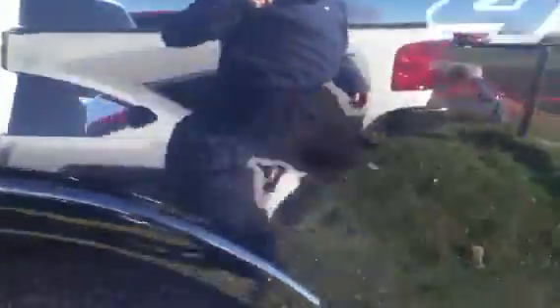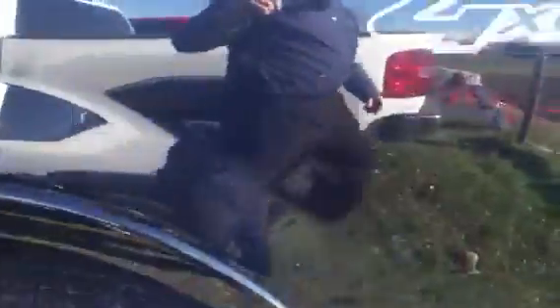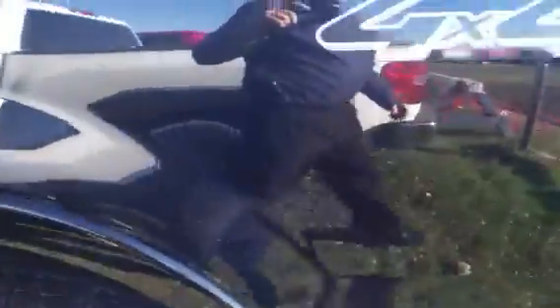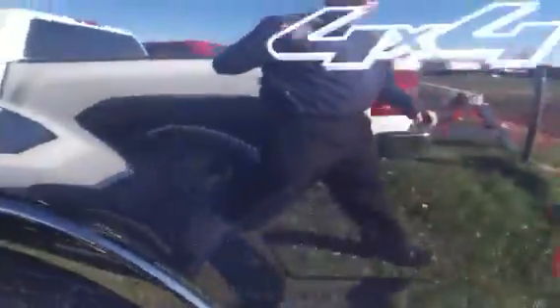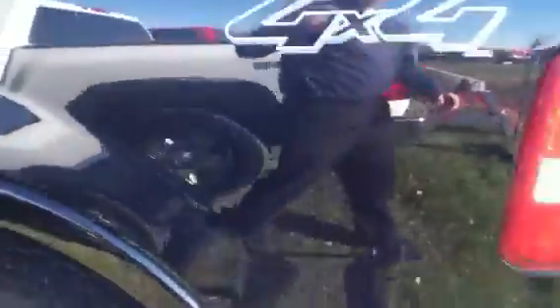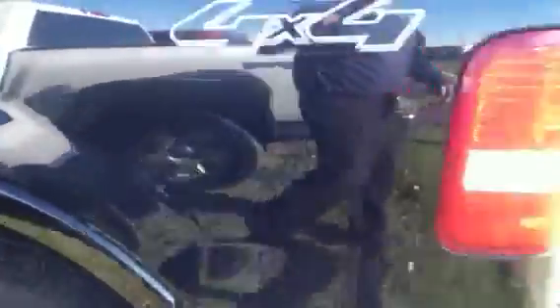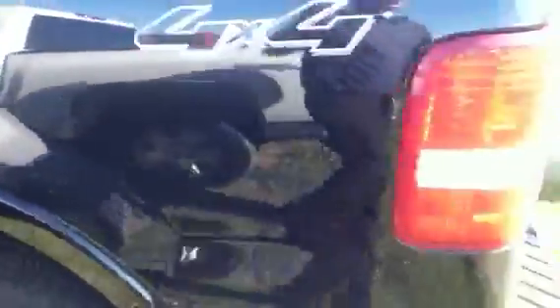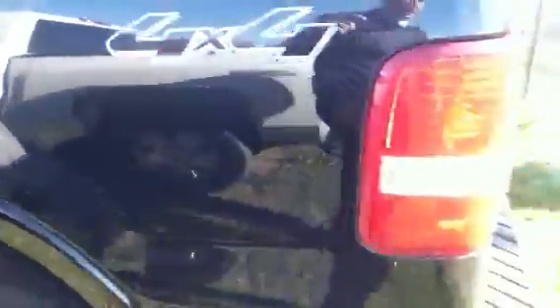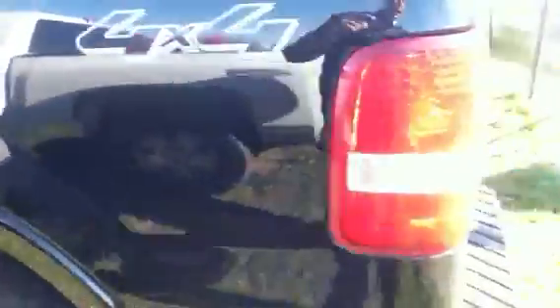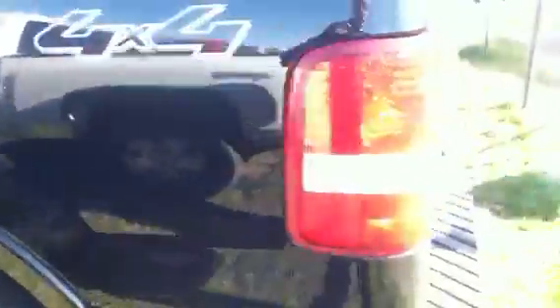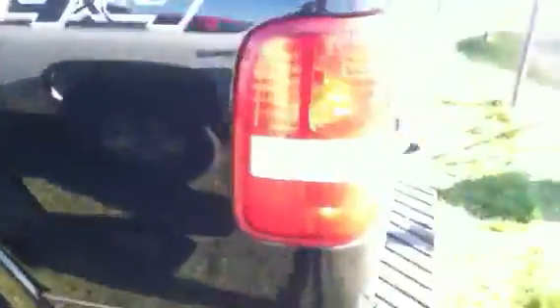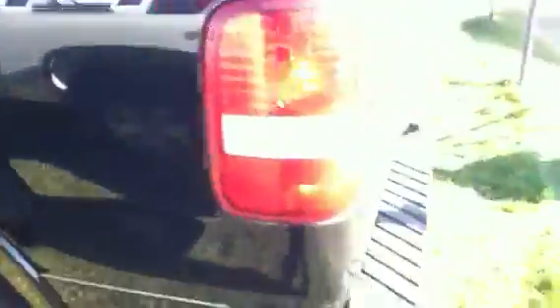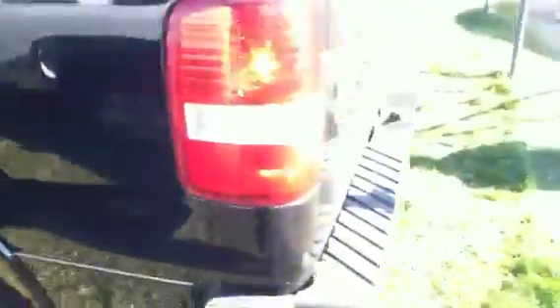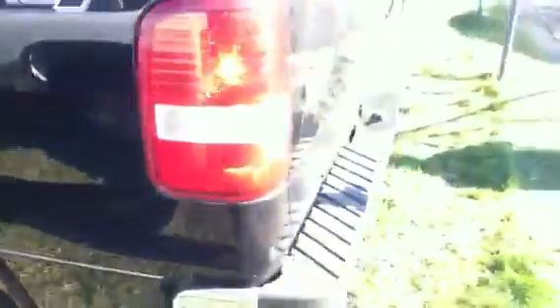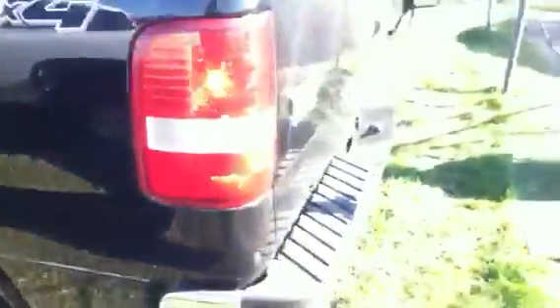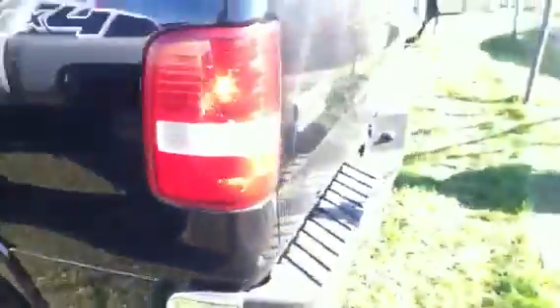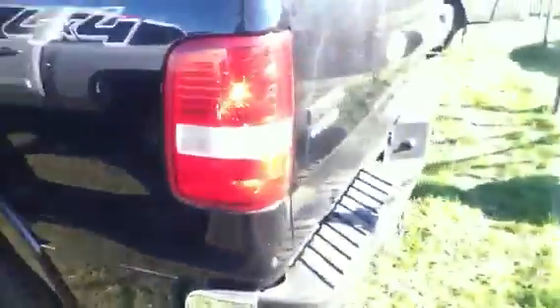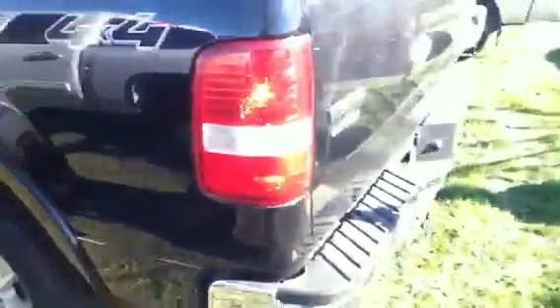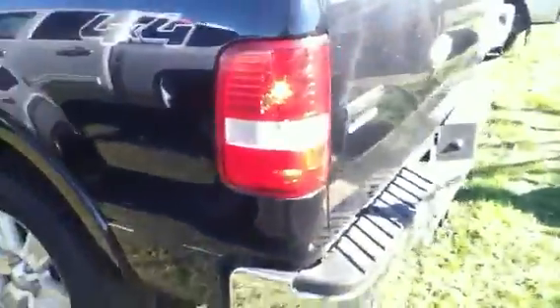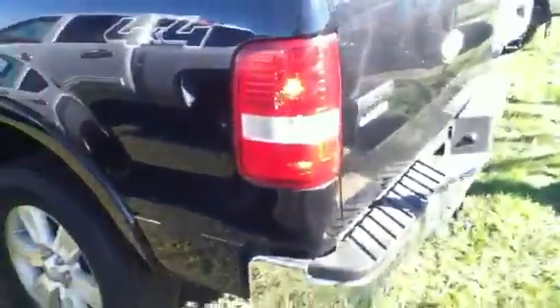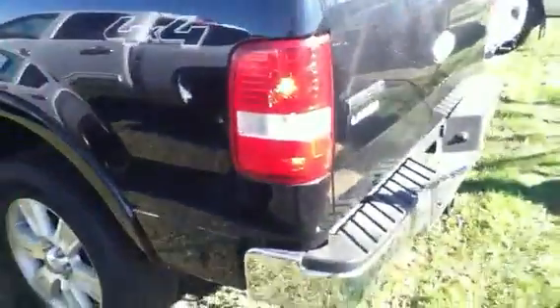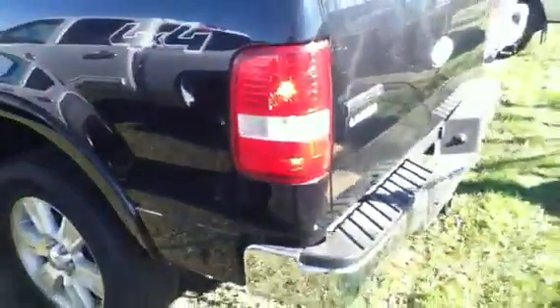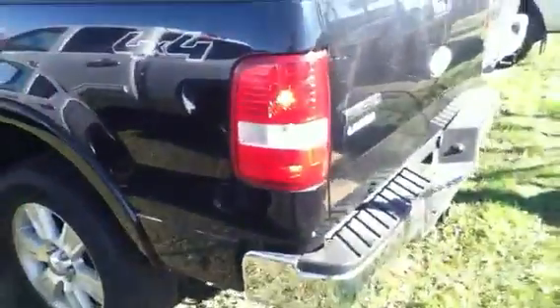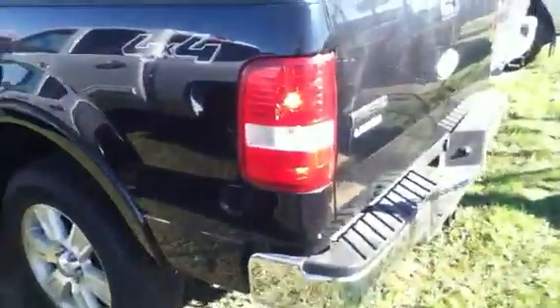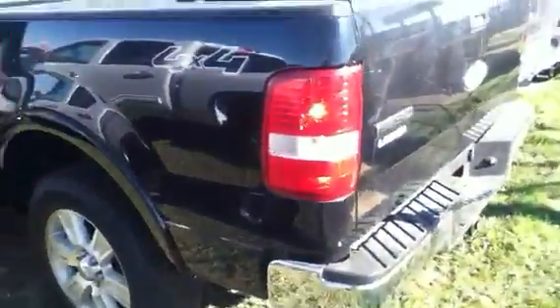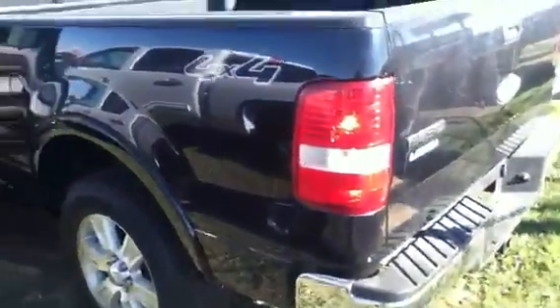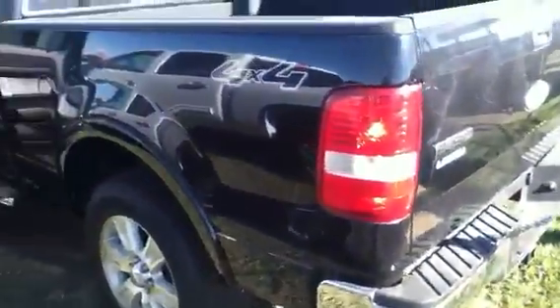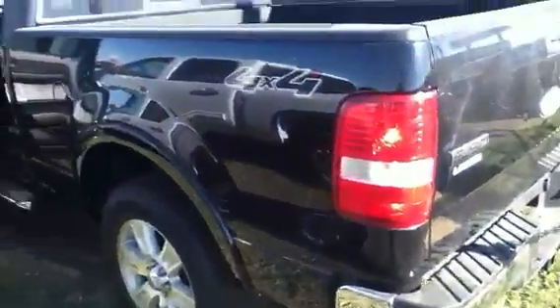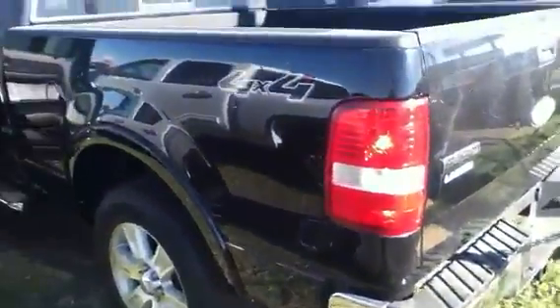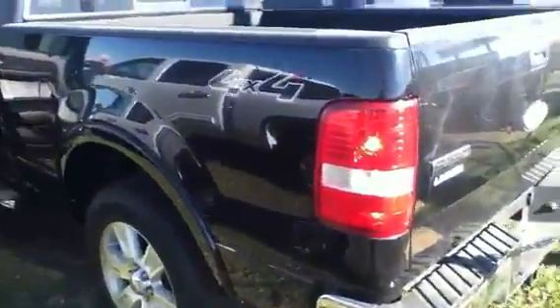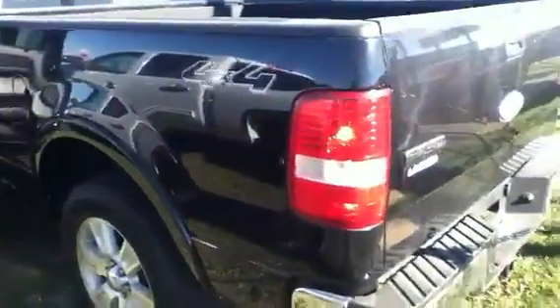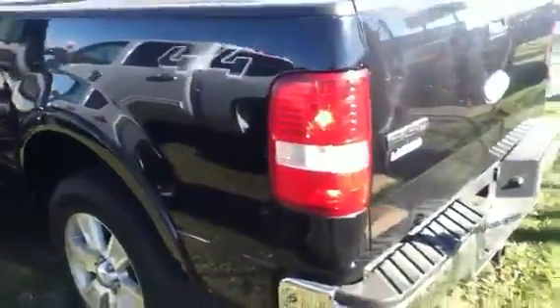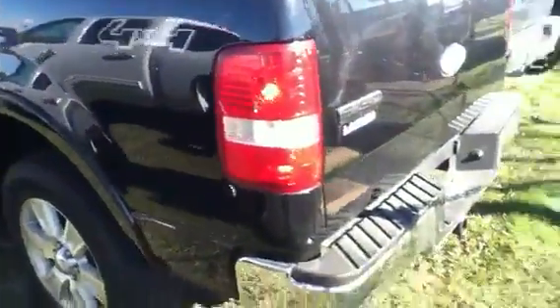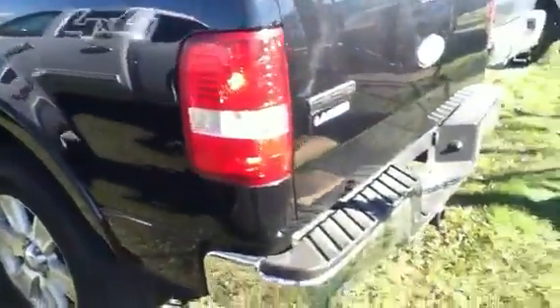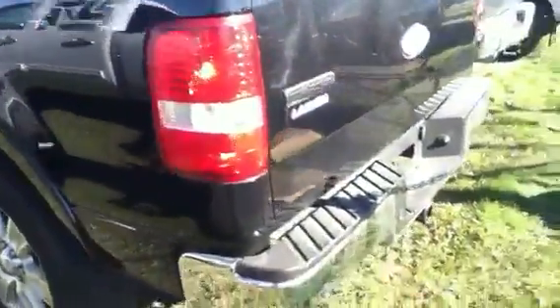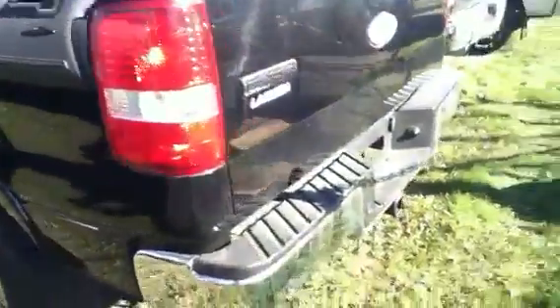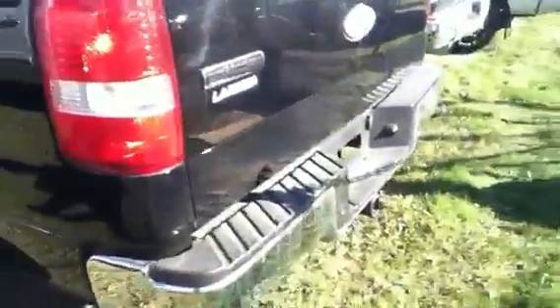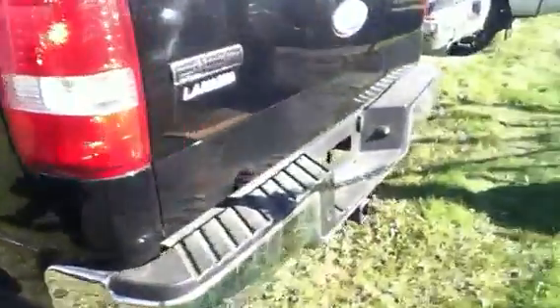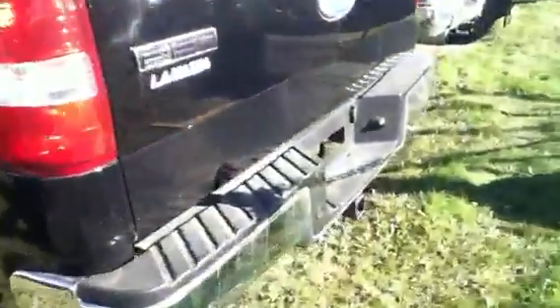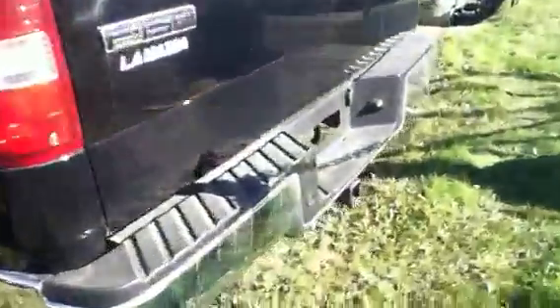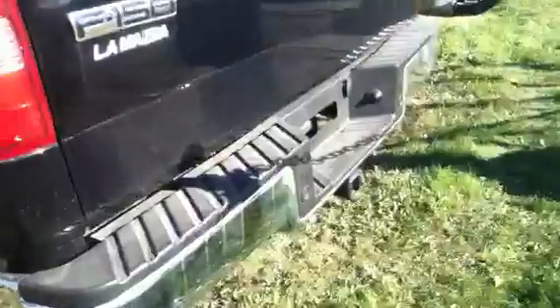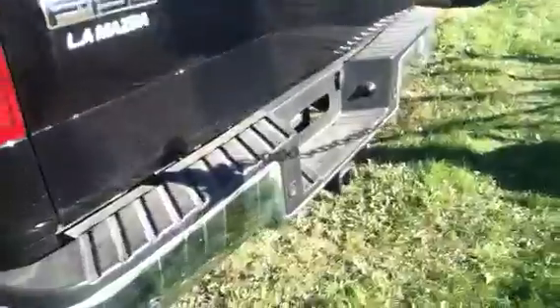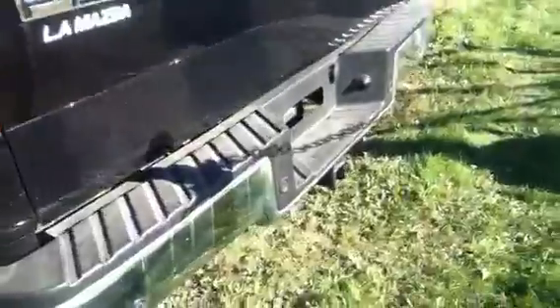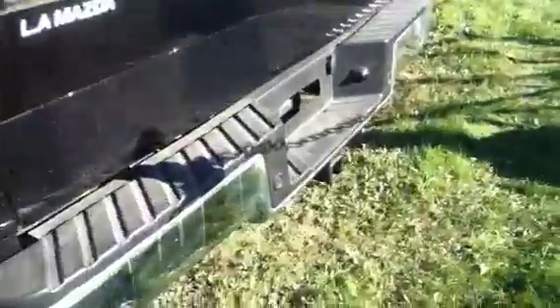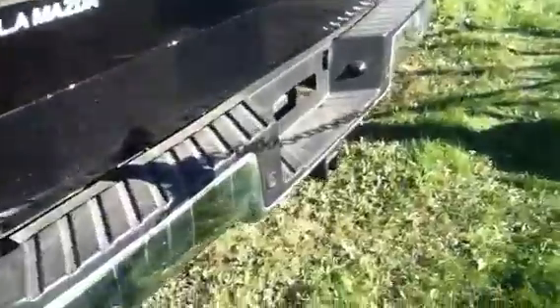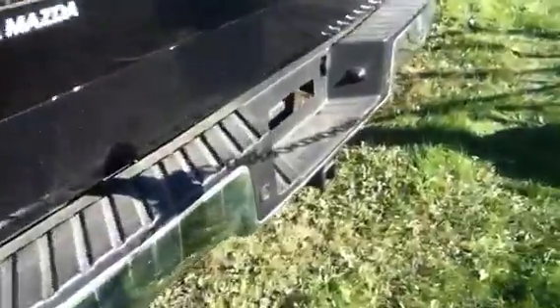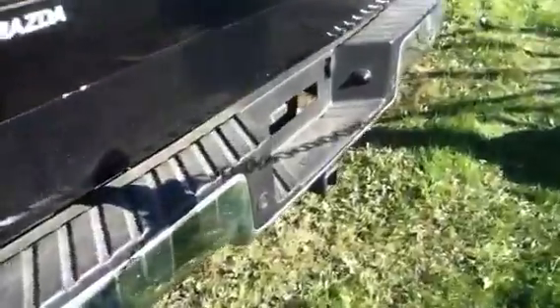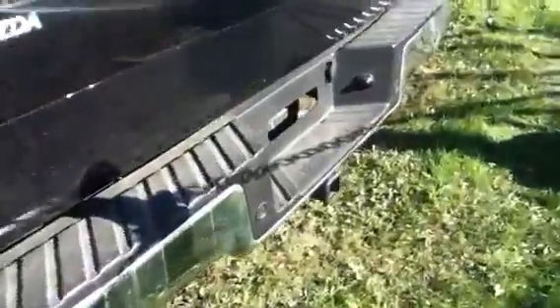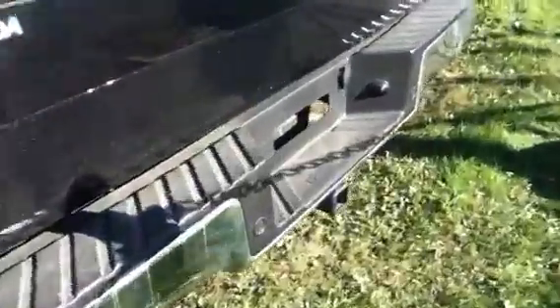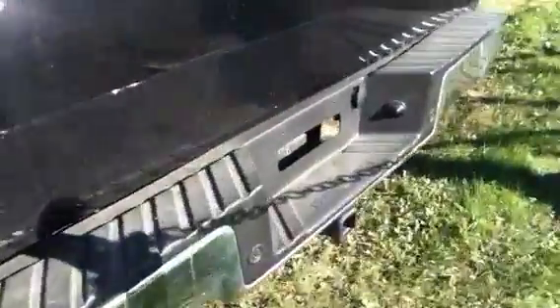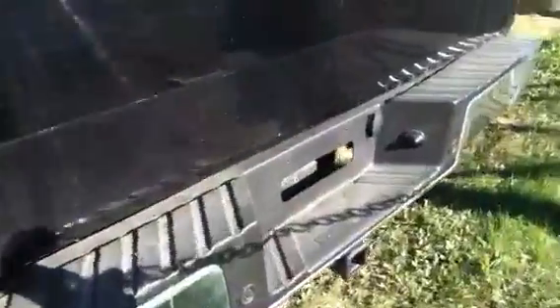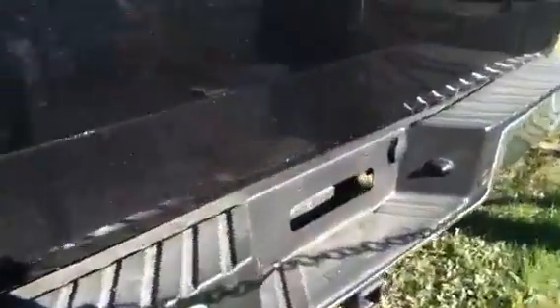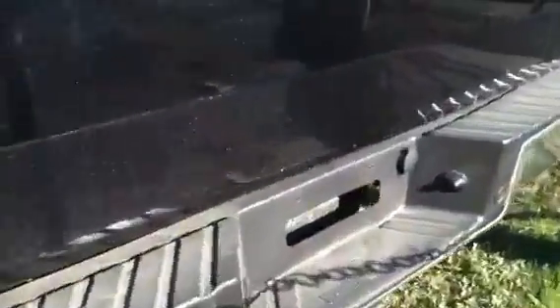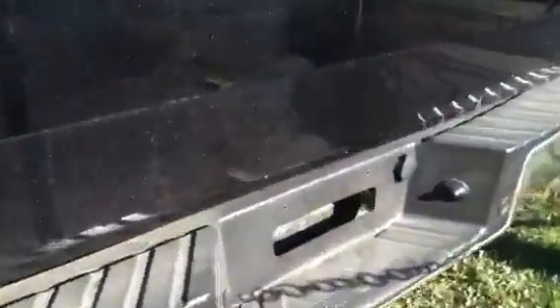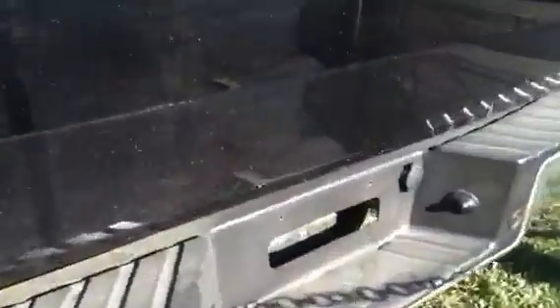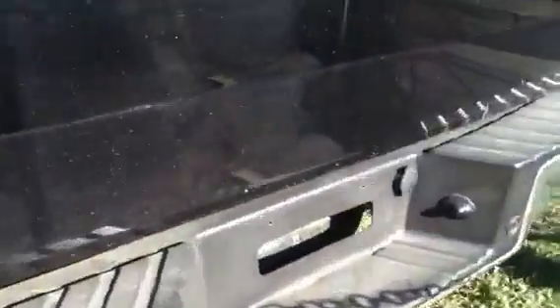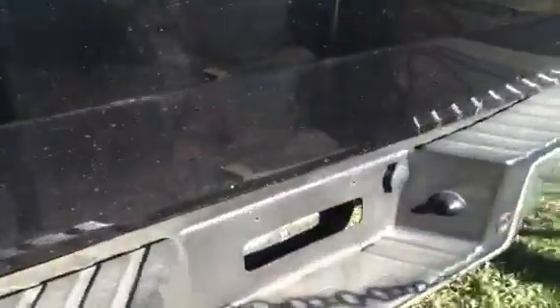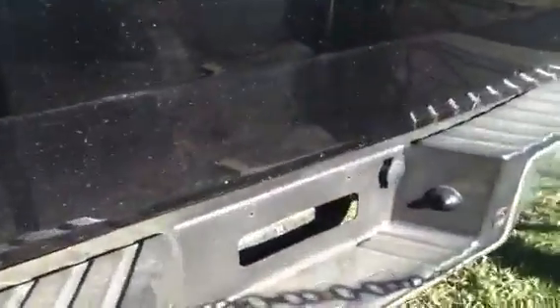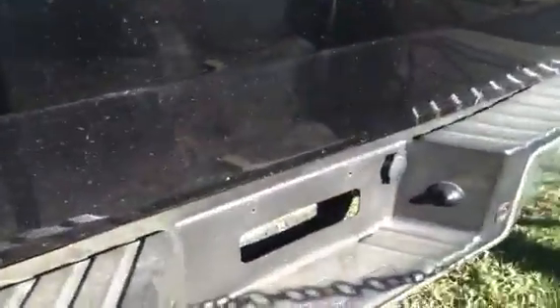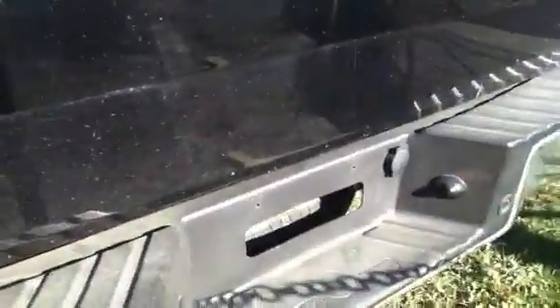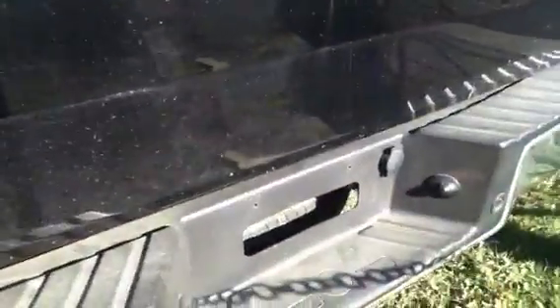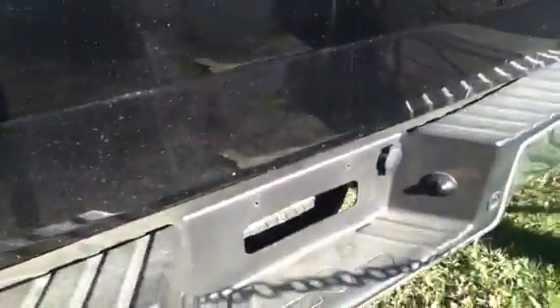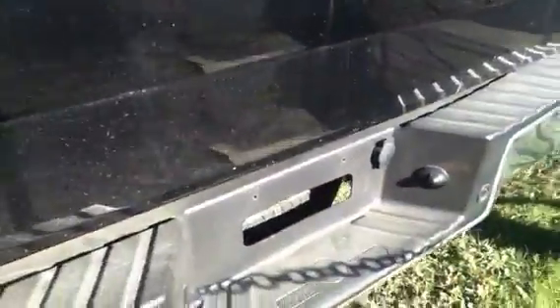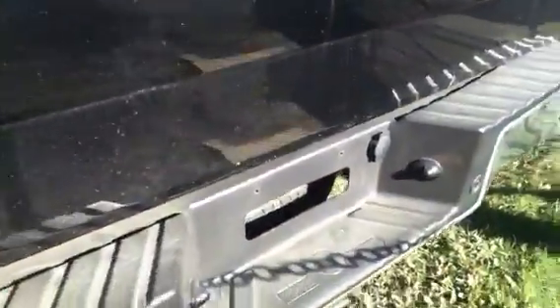Let me give you a look at the back as well. Down here you're going to have your hitch and your tow plug-ins, everything like that.